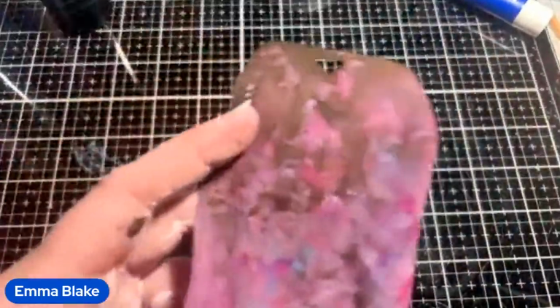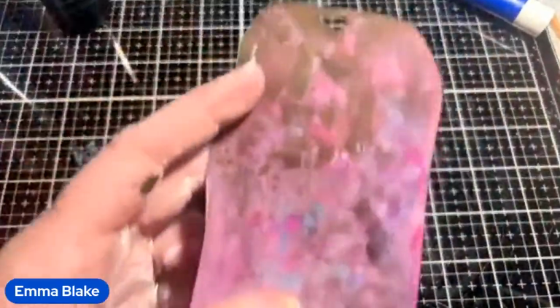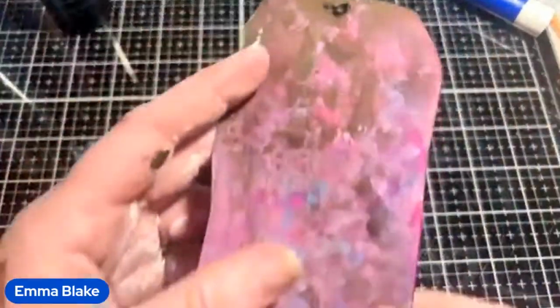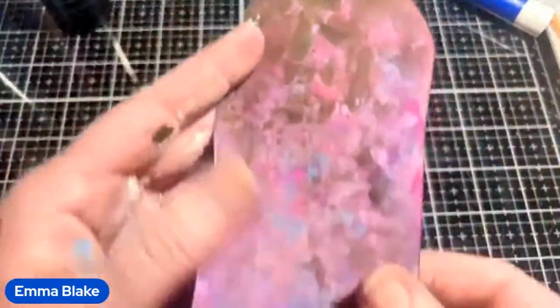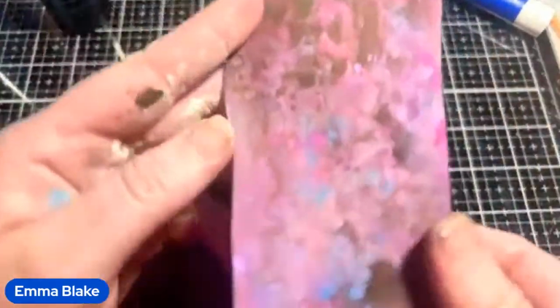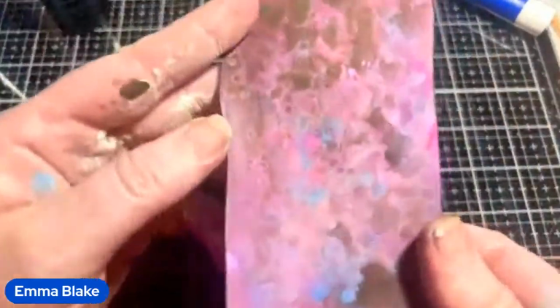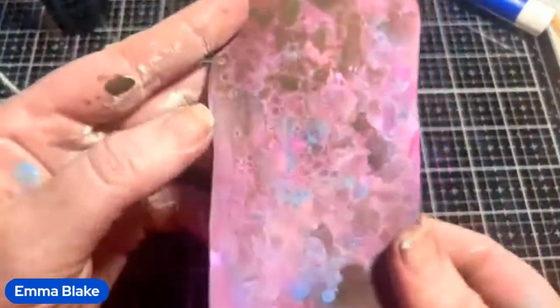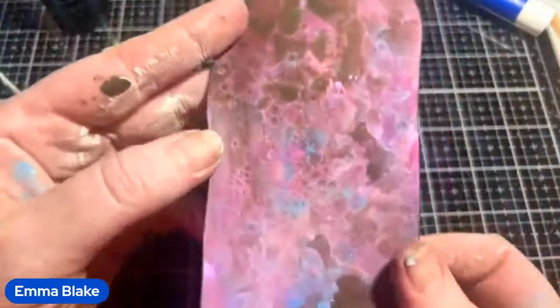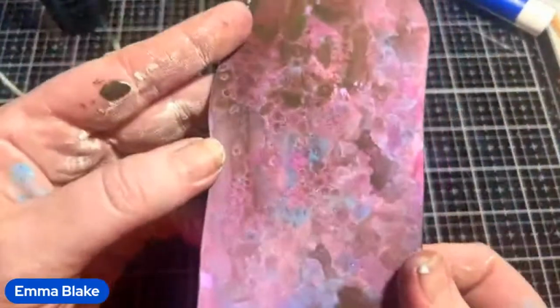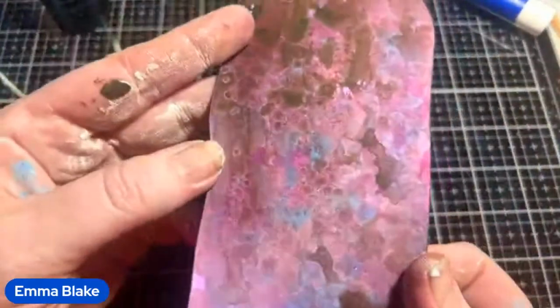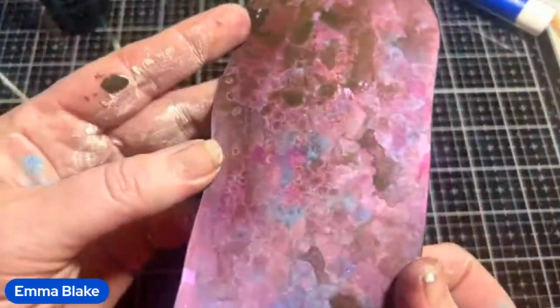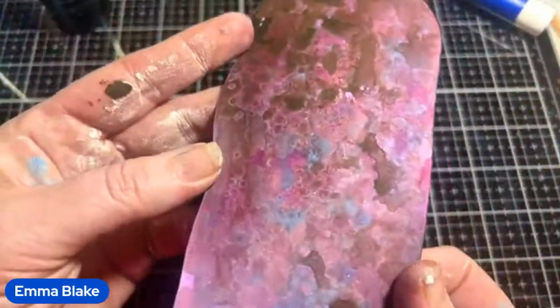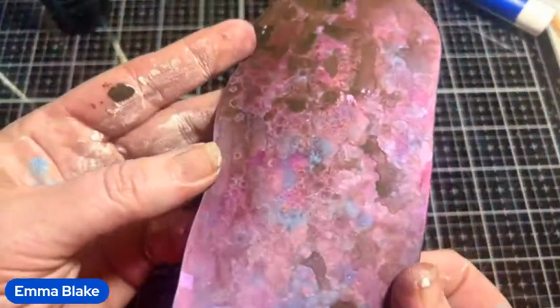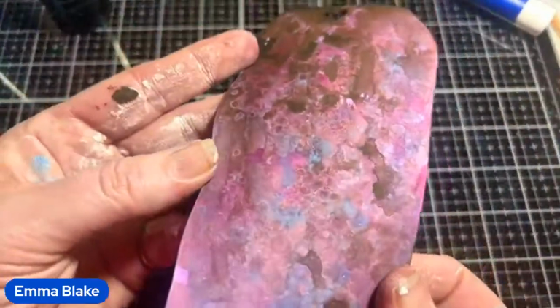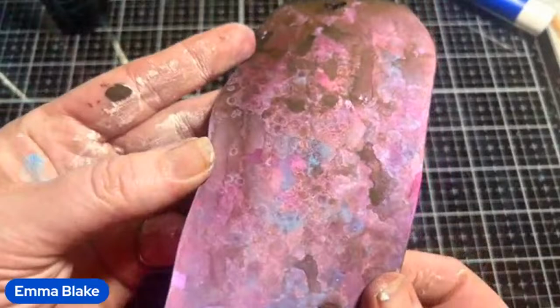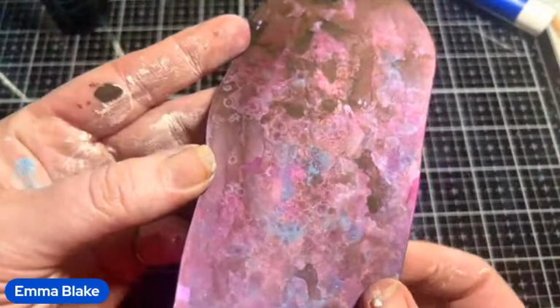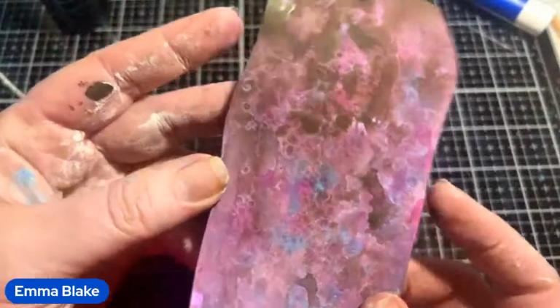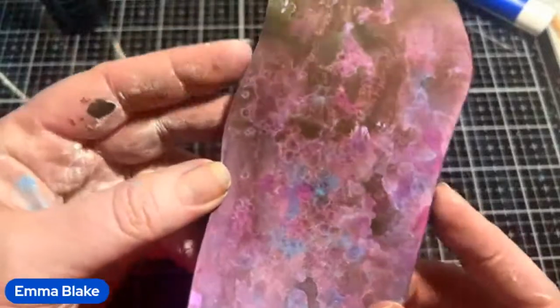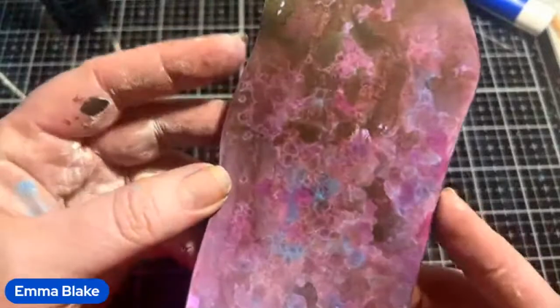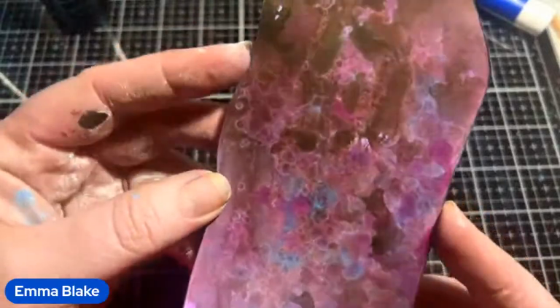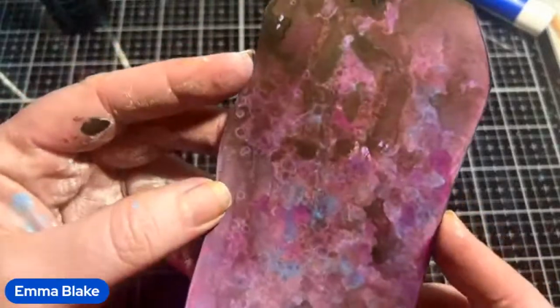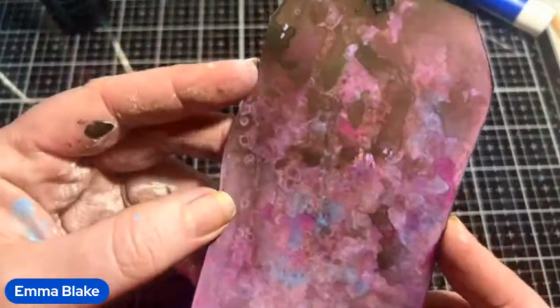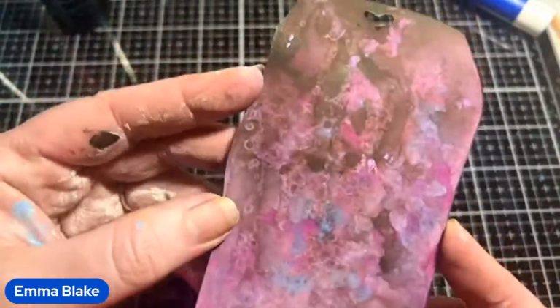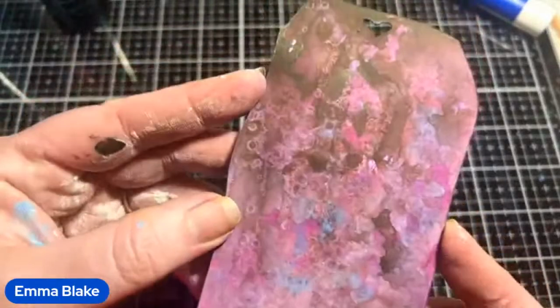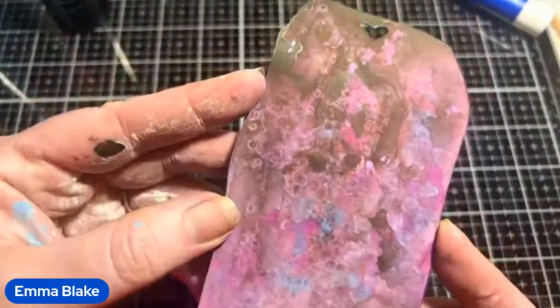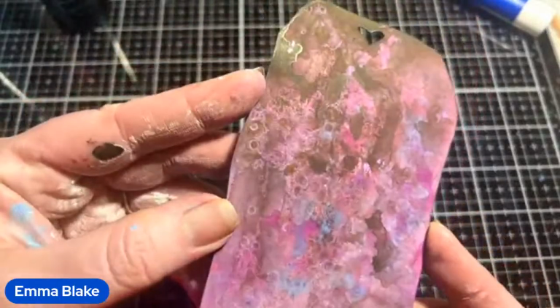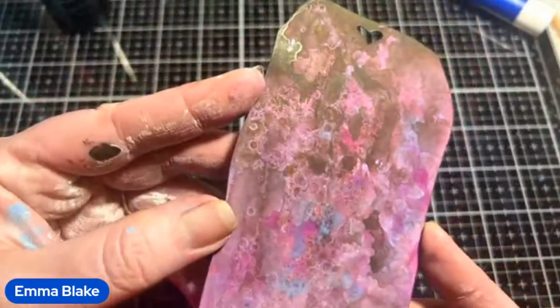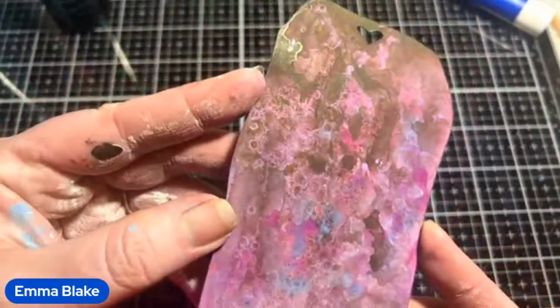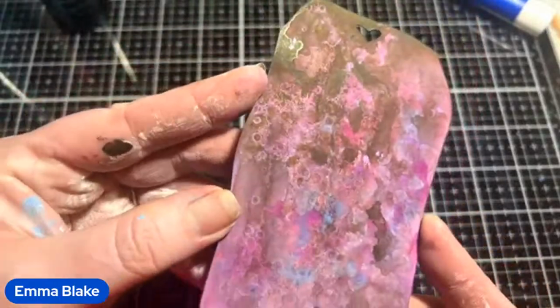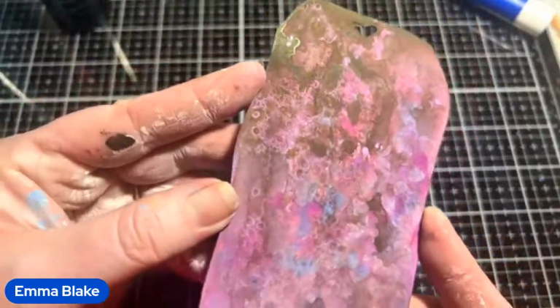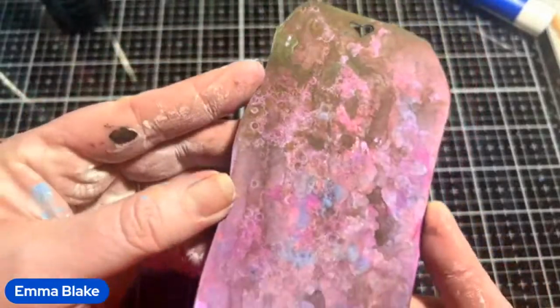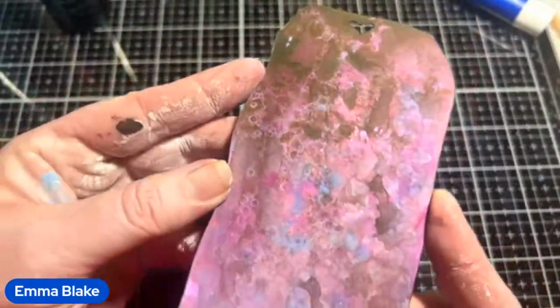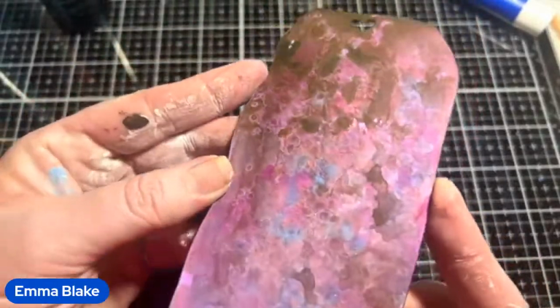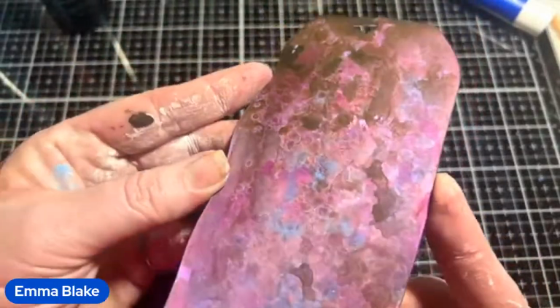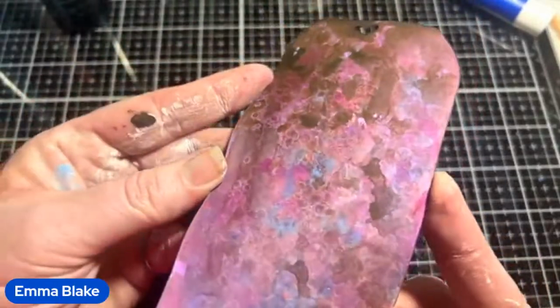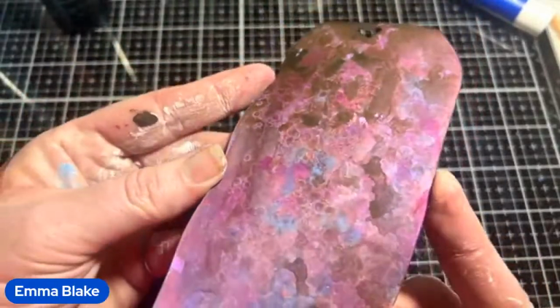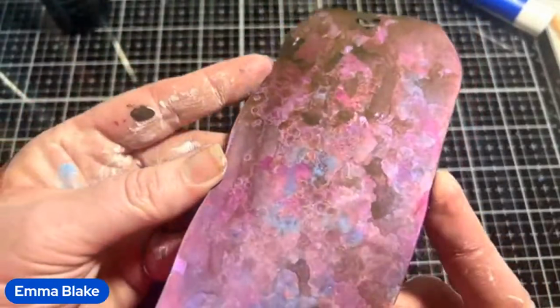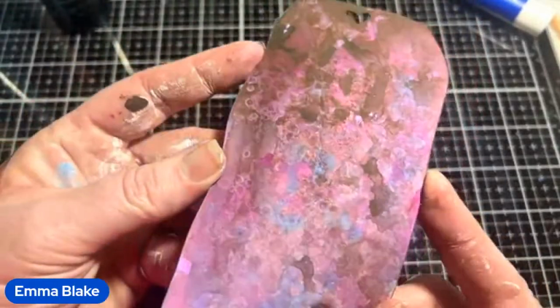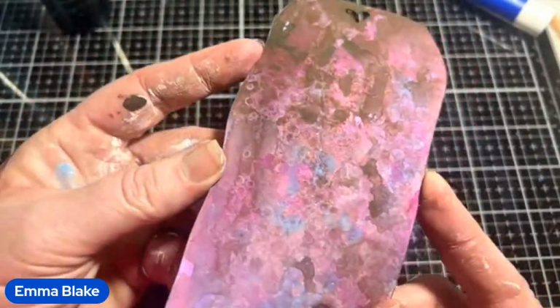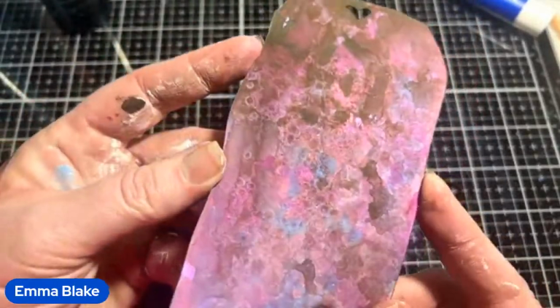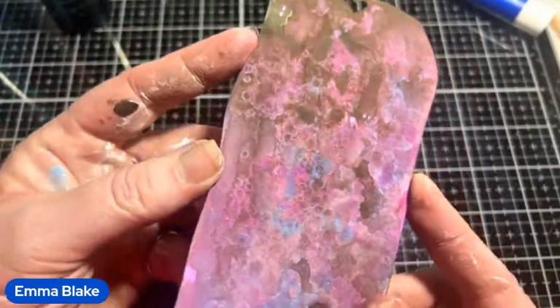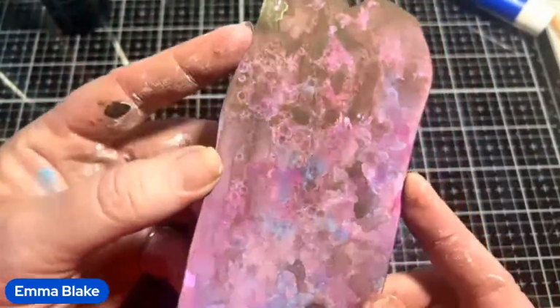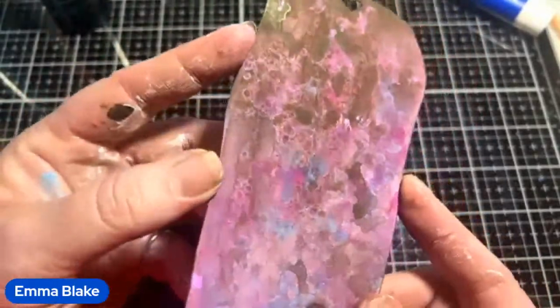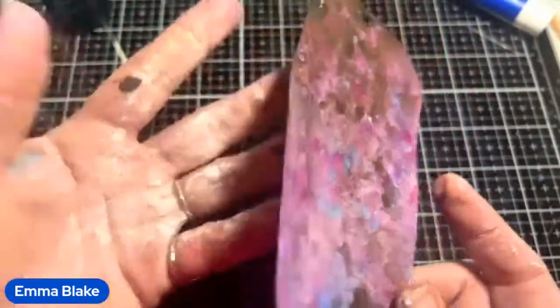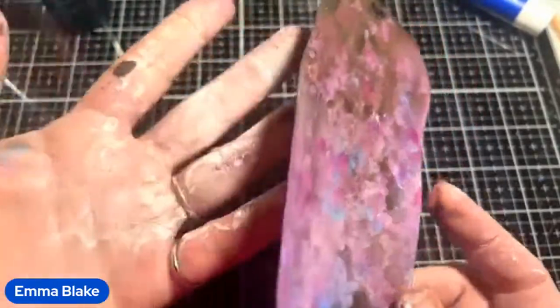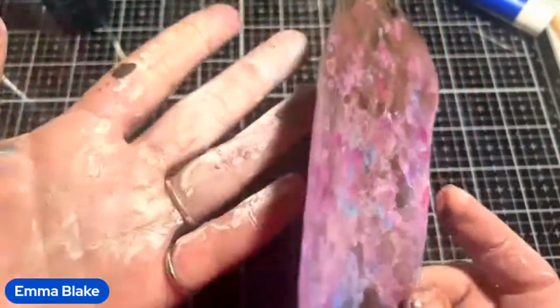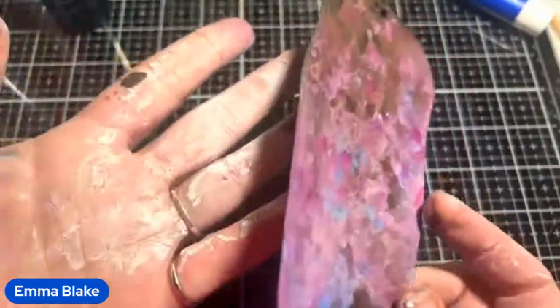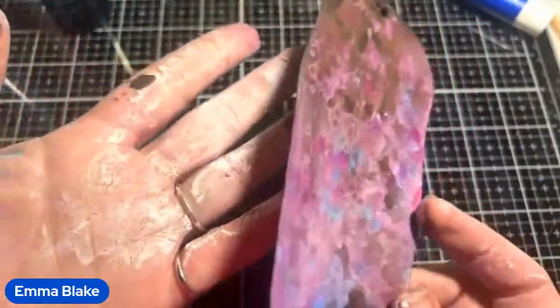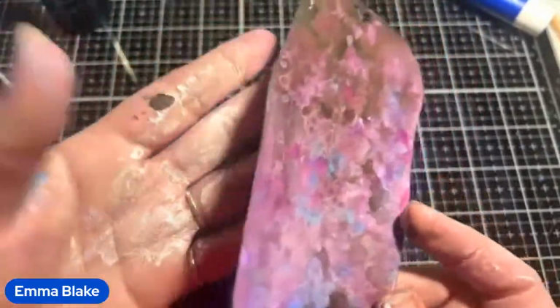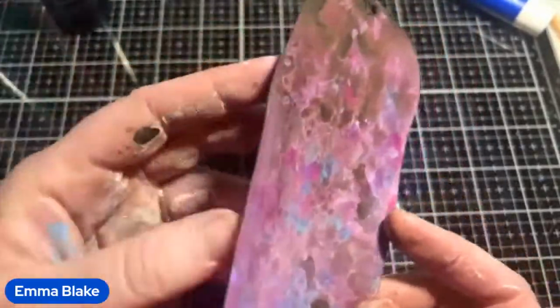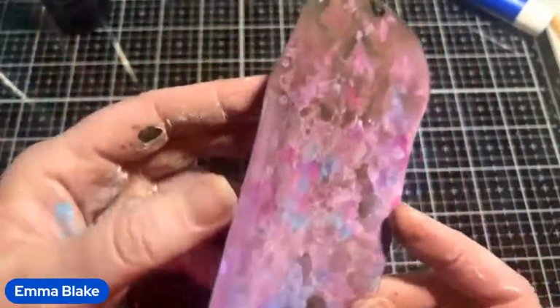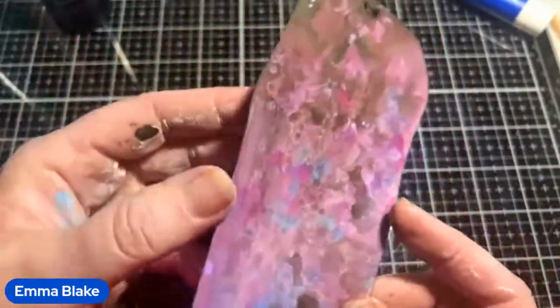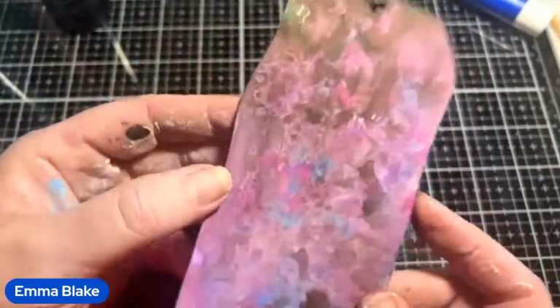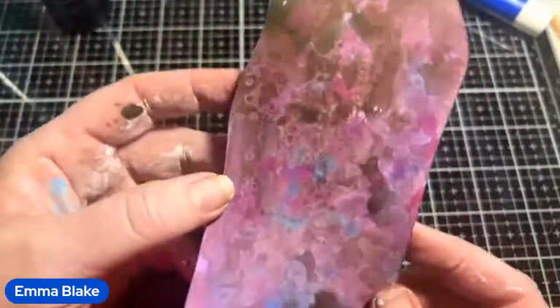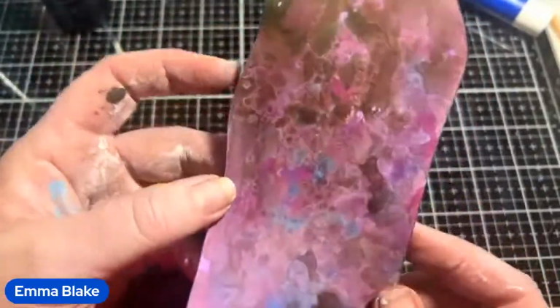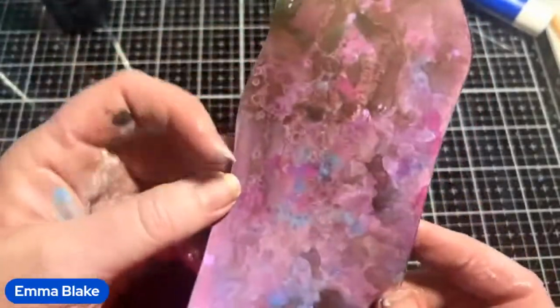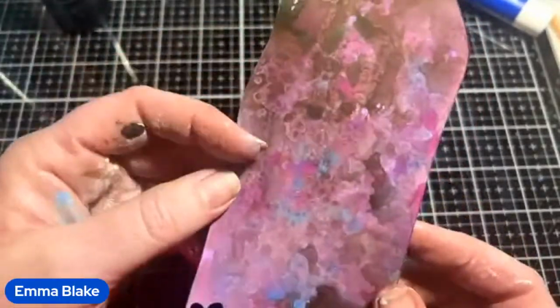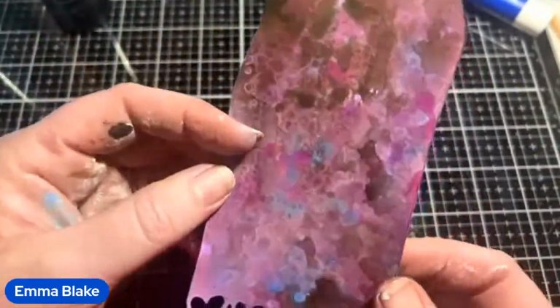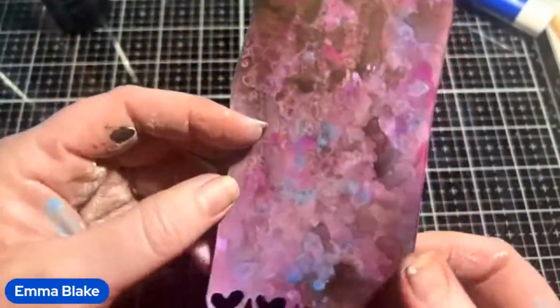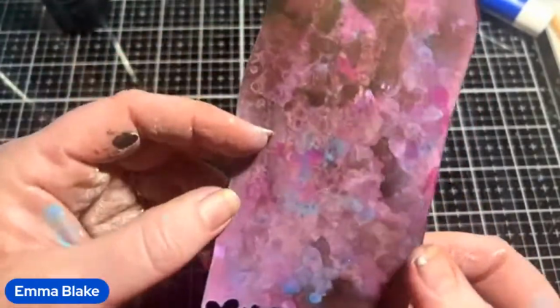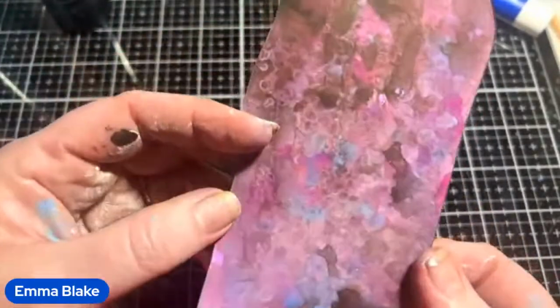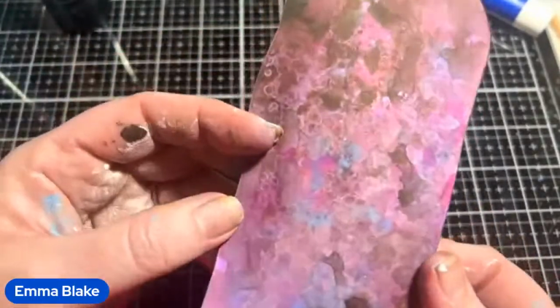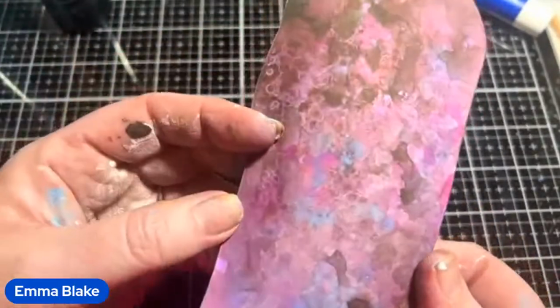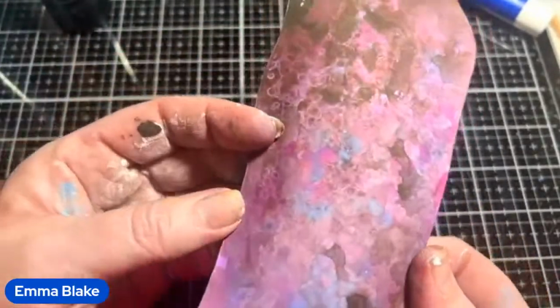And there we go — there's that one. It's so cool, and it's not really a messy technique. My hands are messy because I was painting the resin.